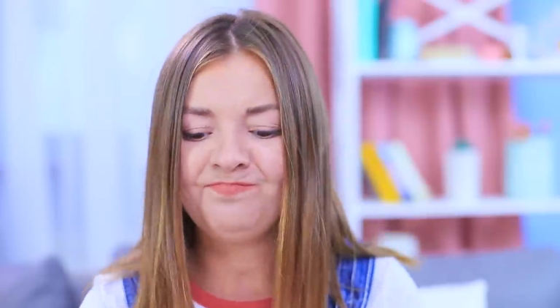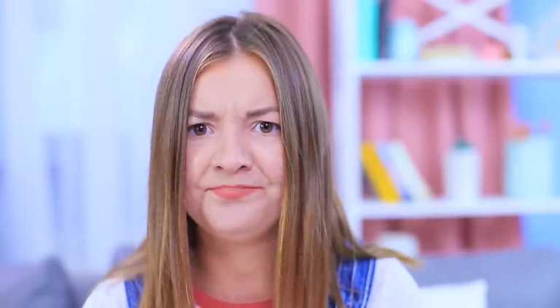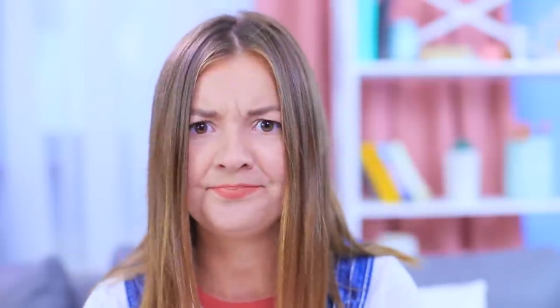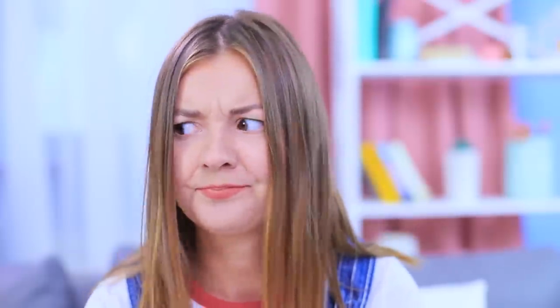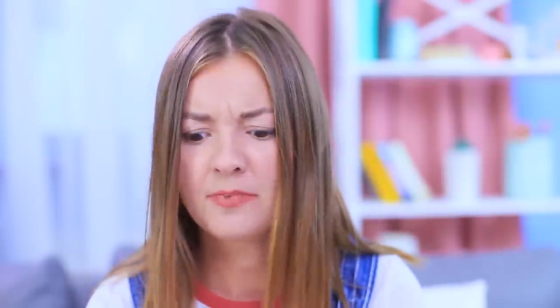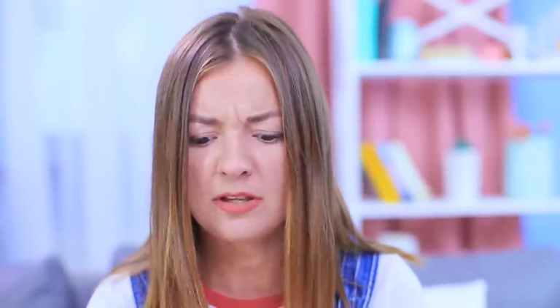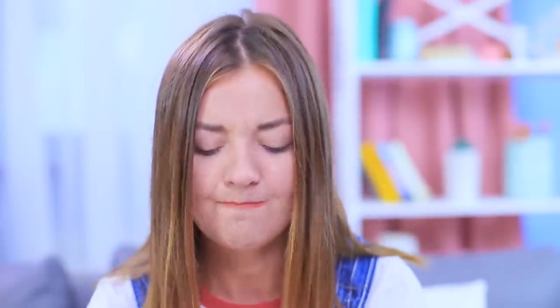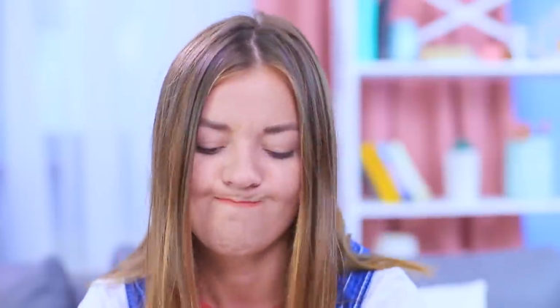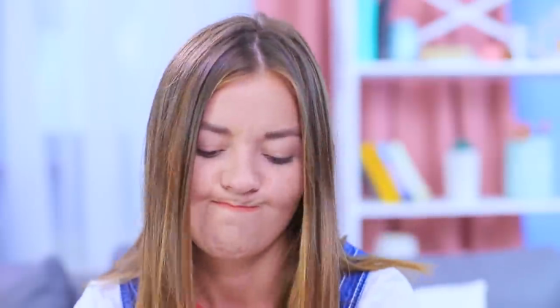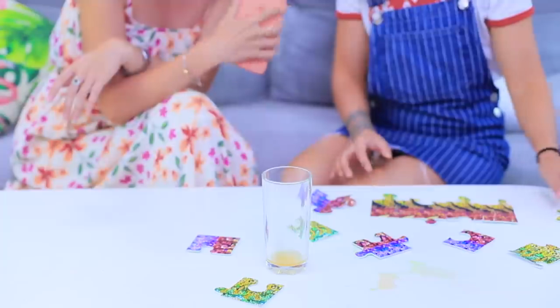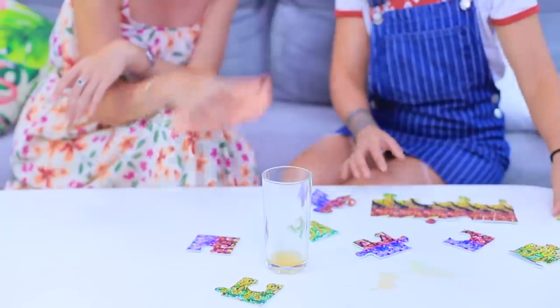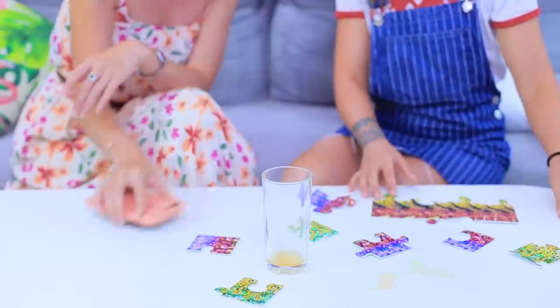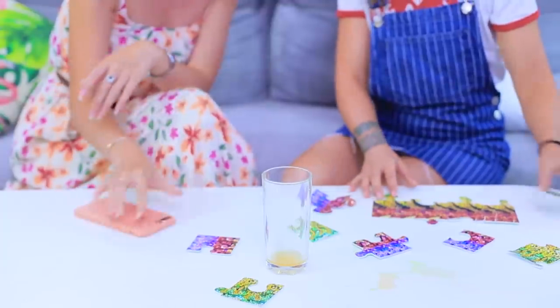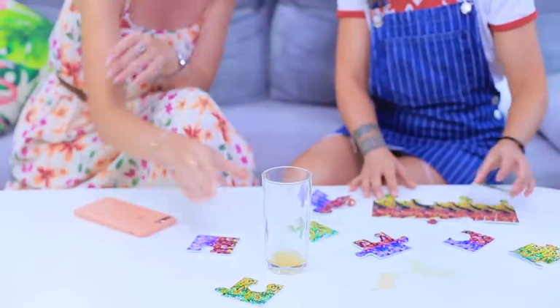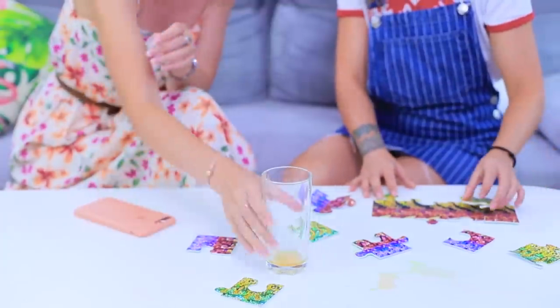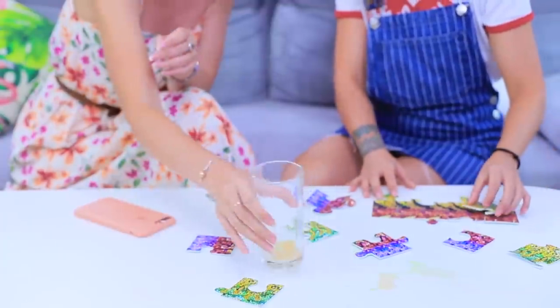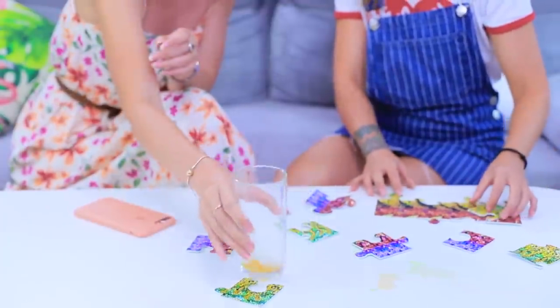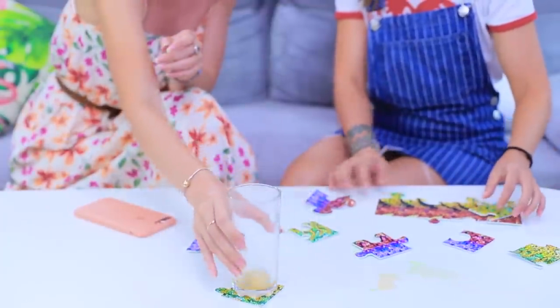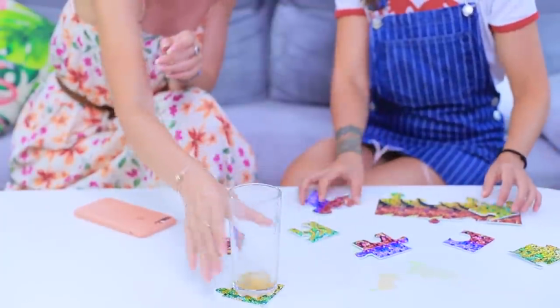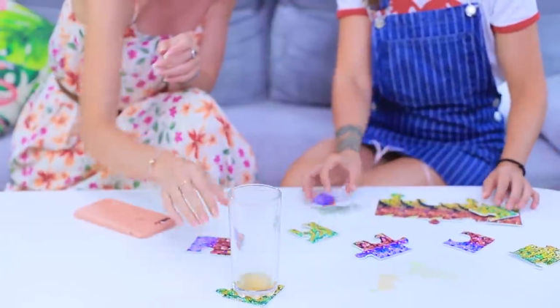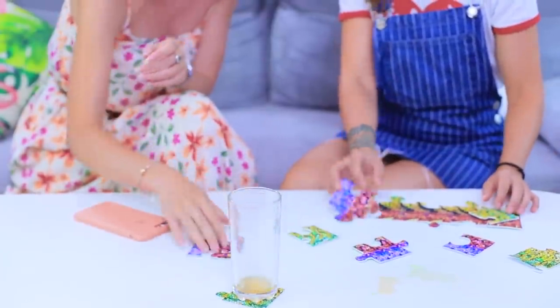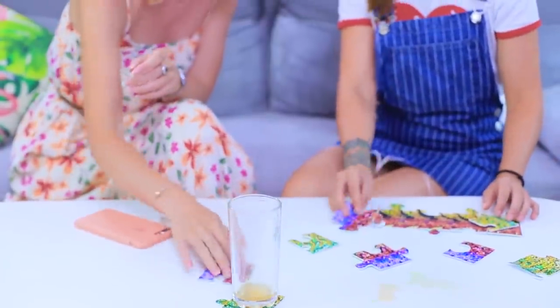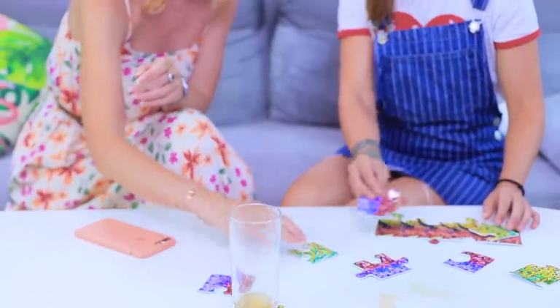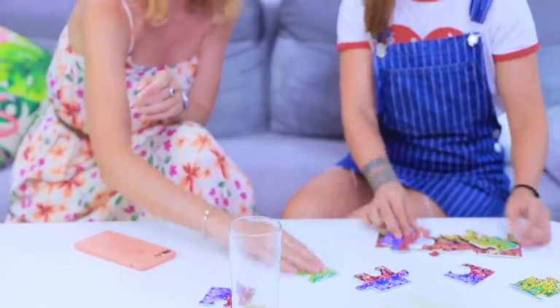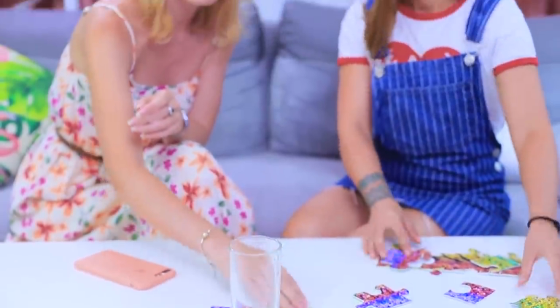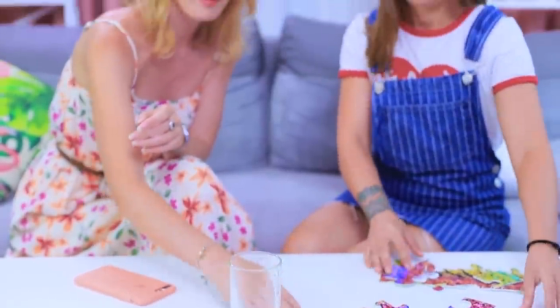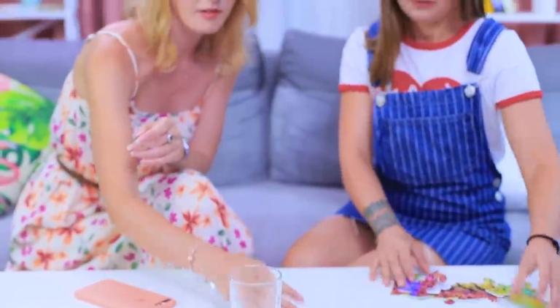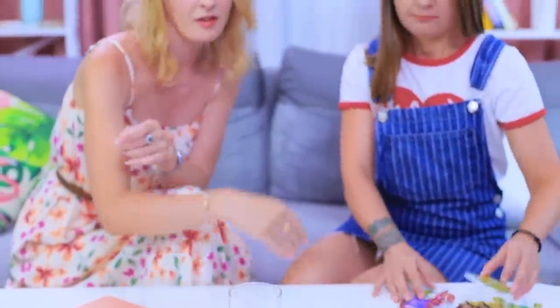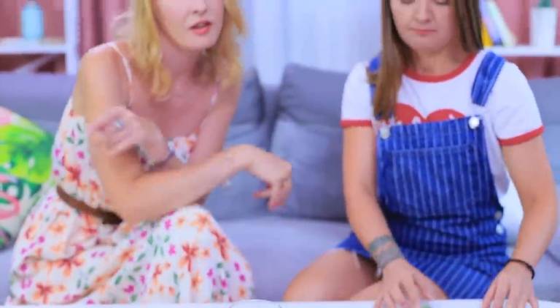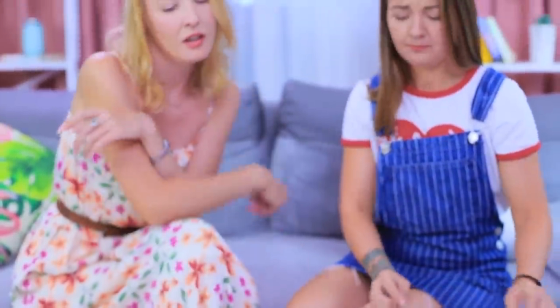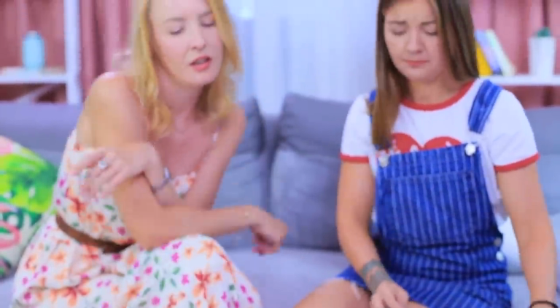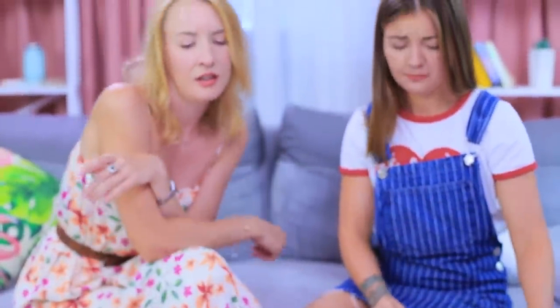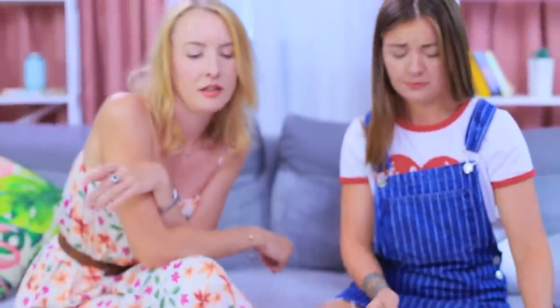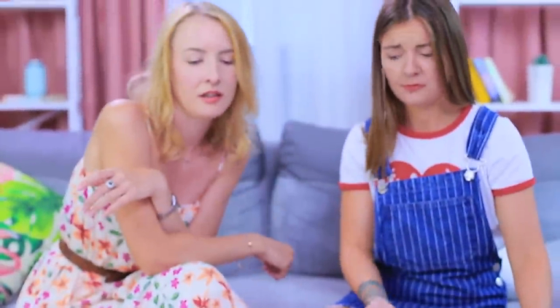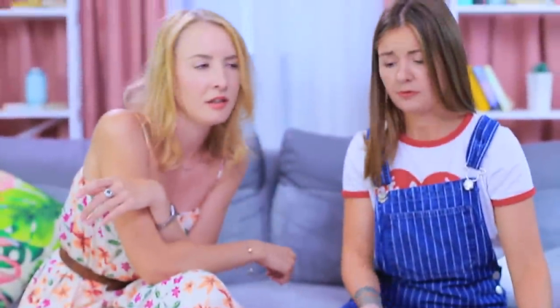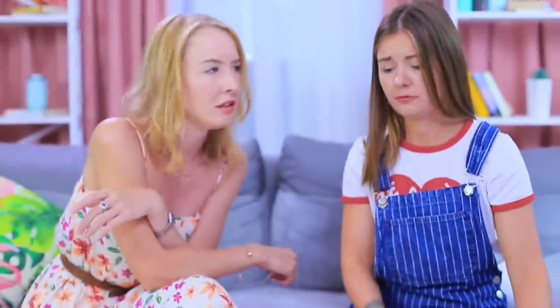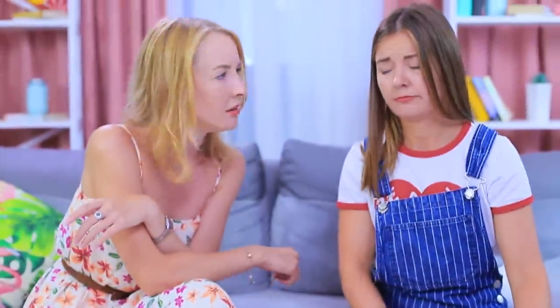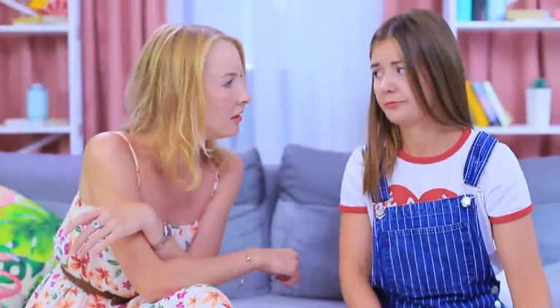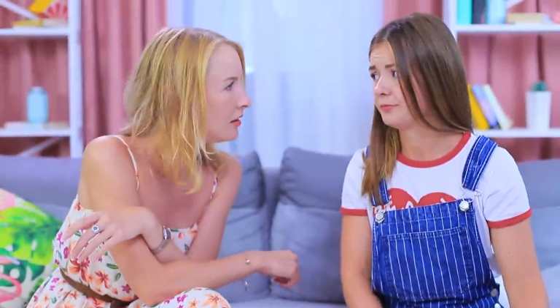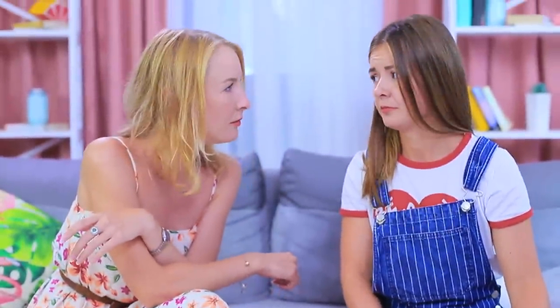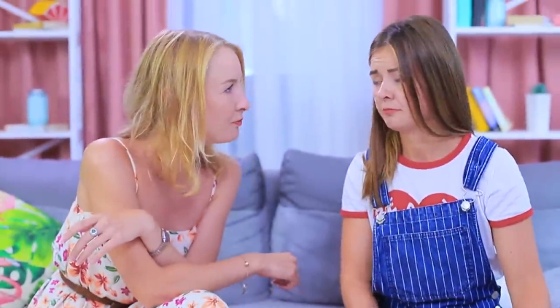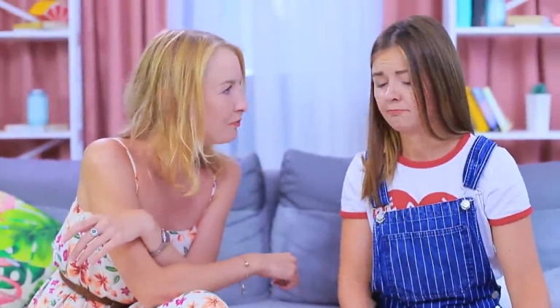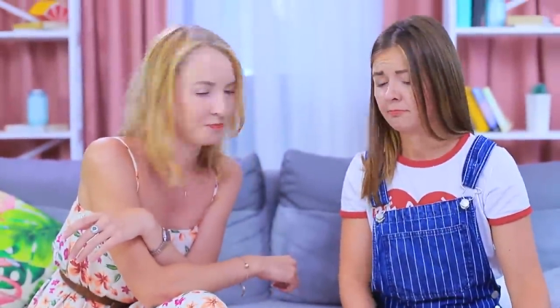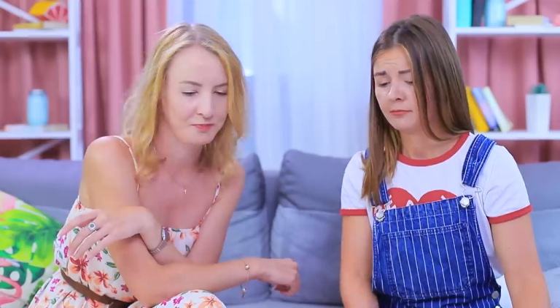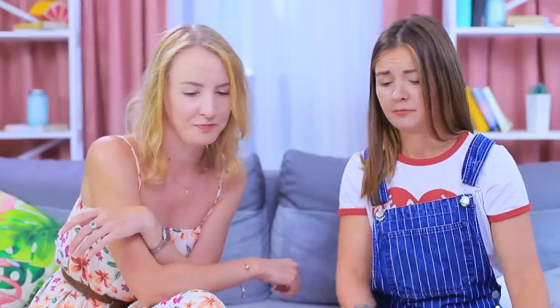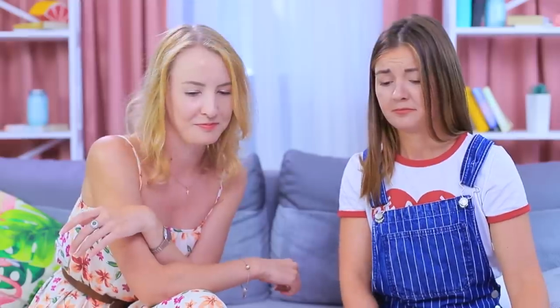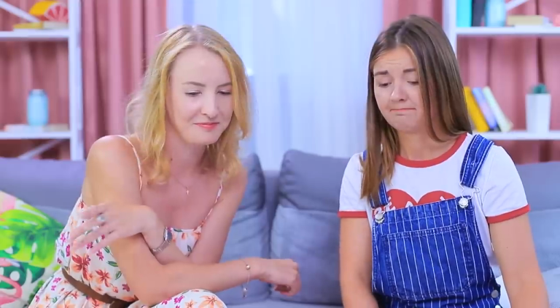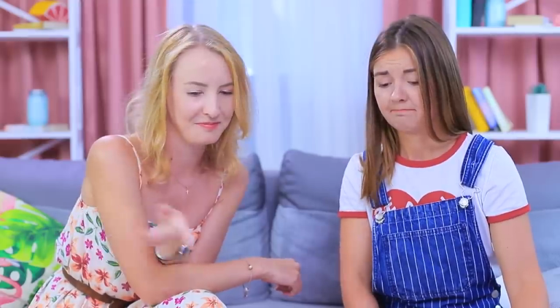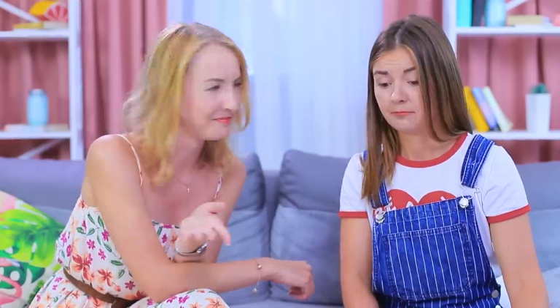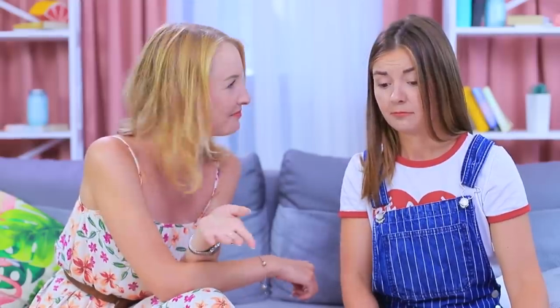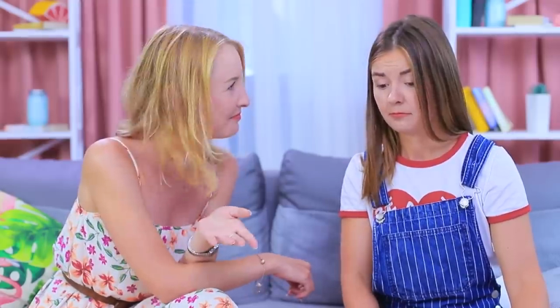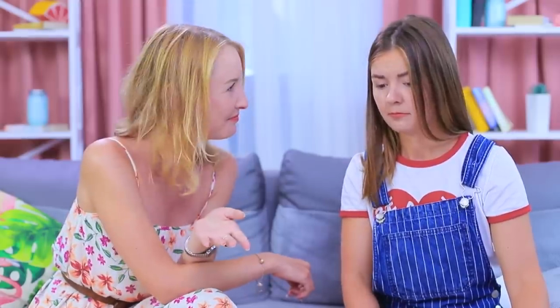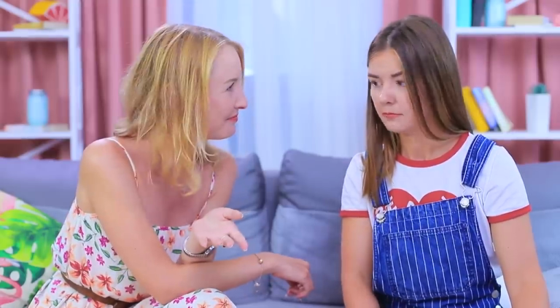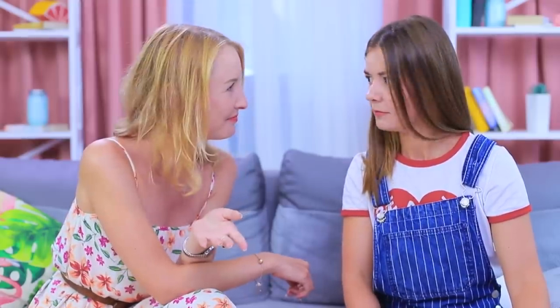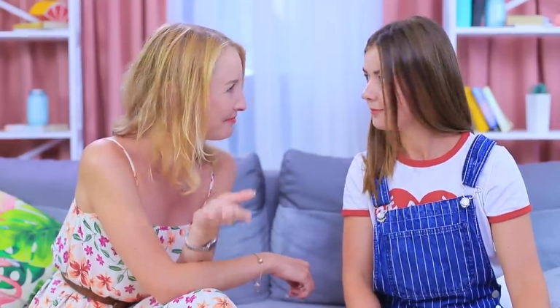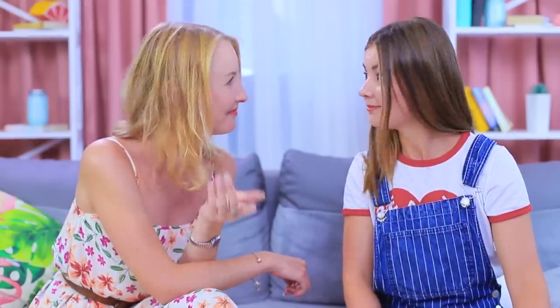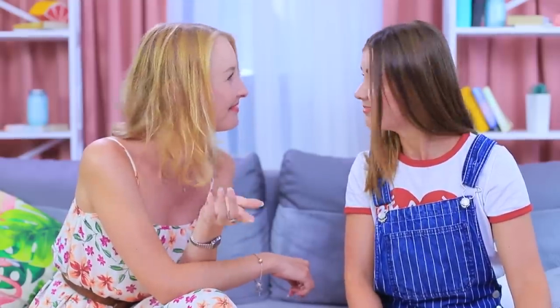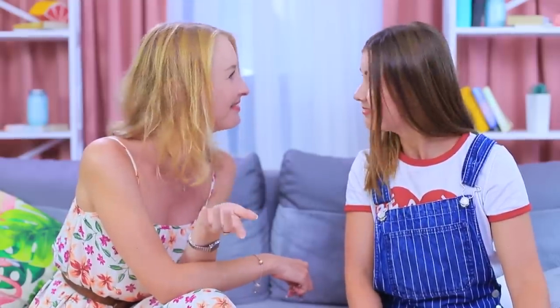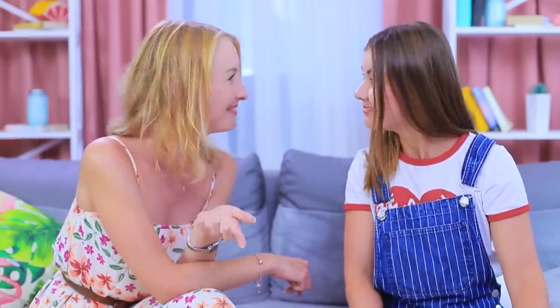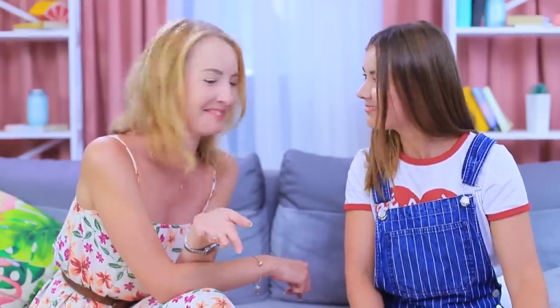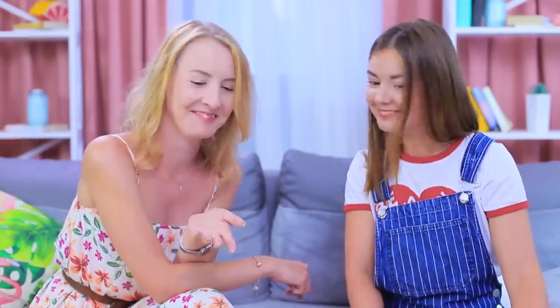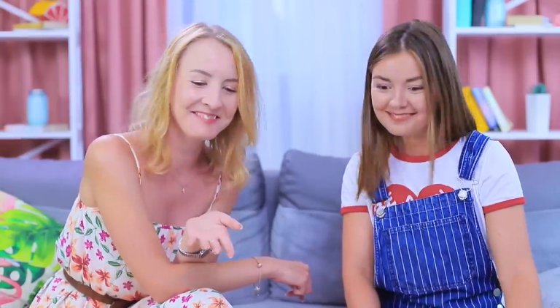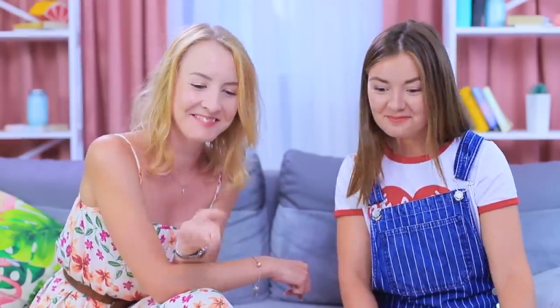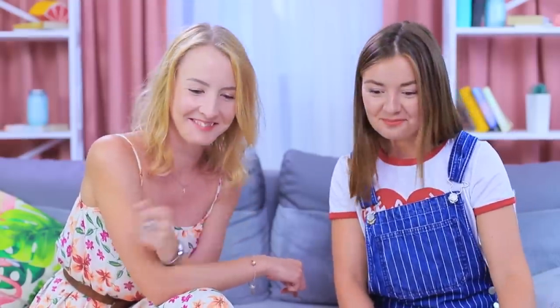I'm so clumsy — I spilled juice onto my puzzles again! That's a great idea! Let's make coasters out of puzzle pieces!